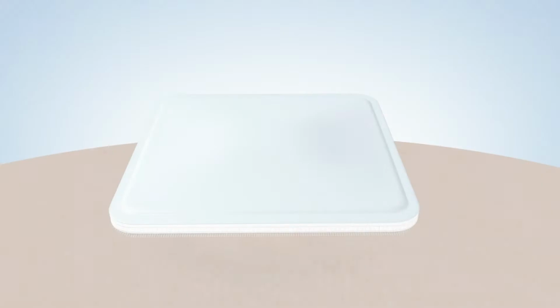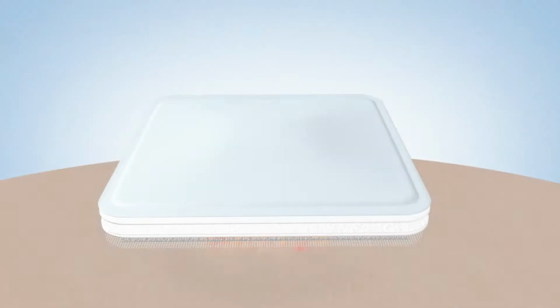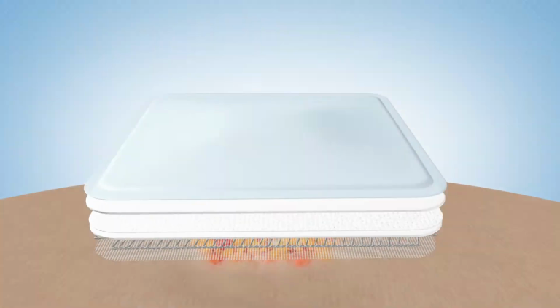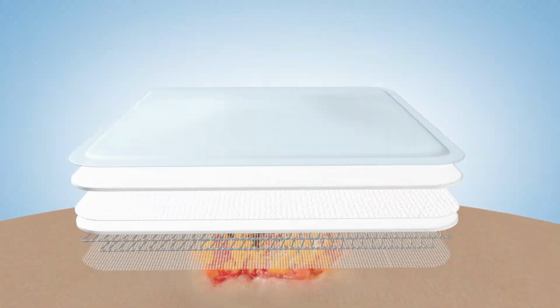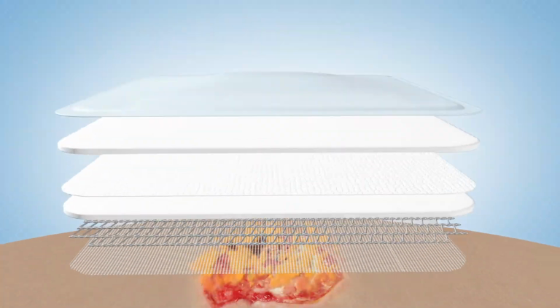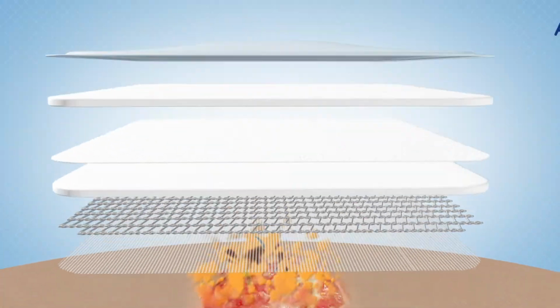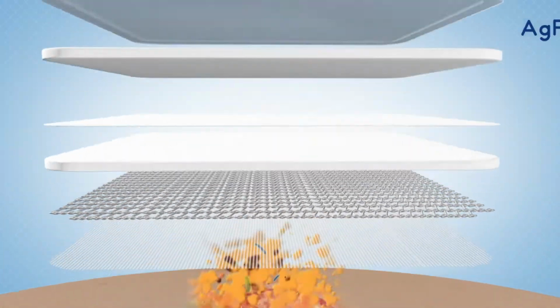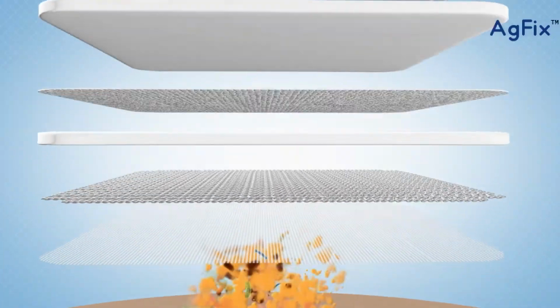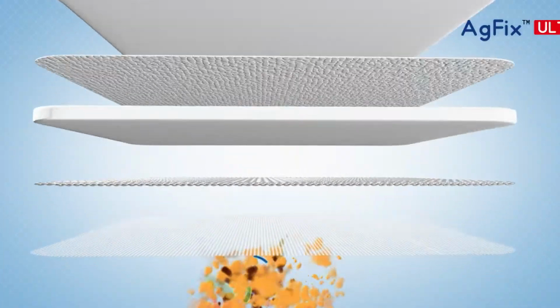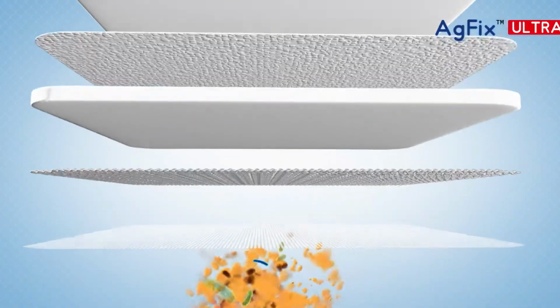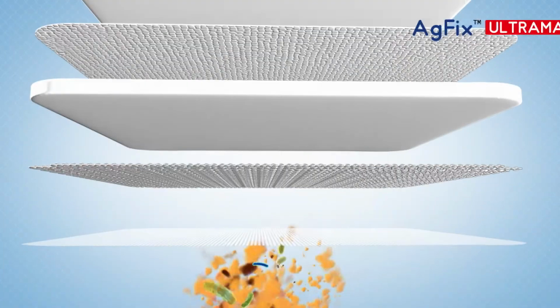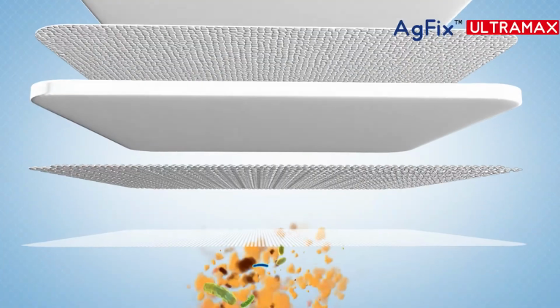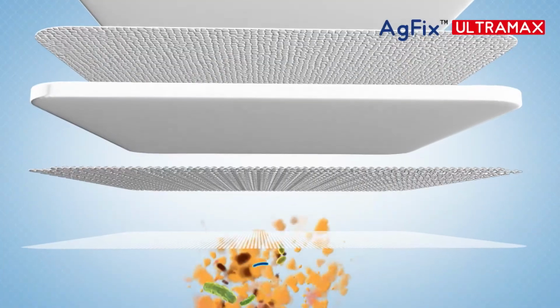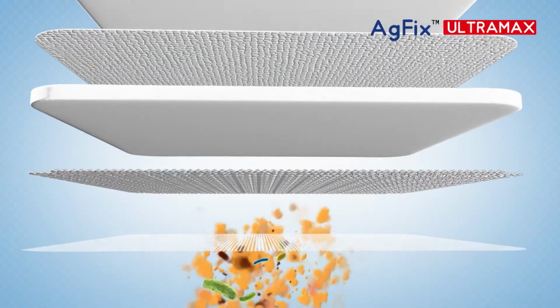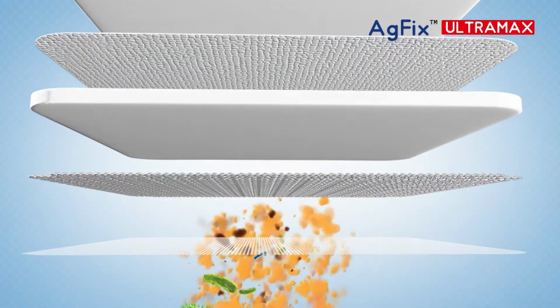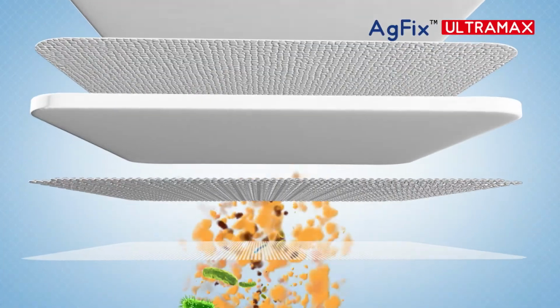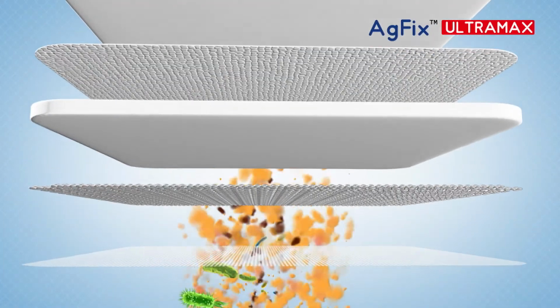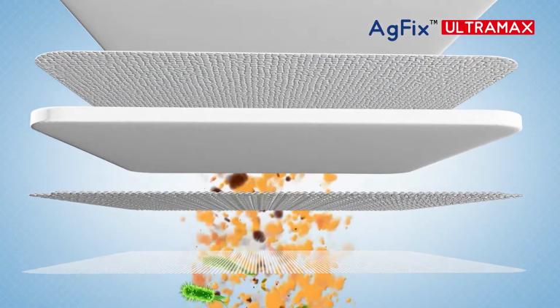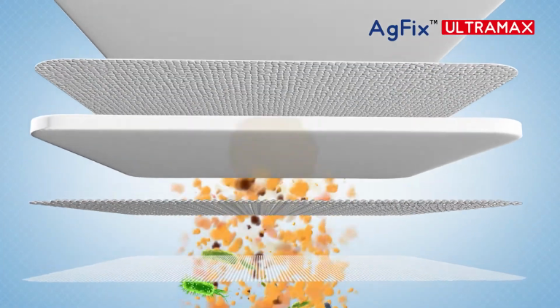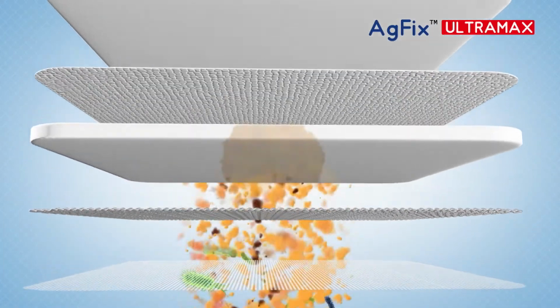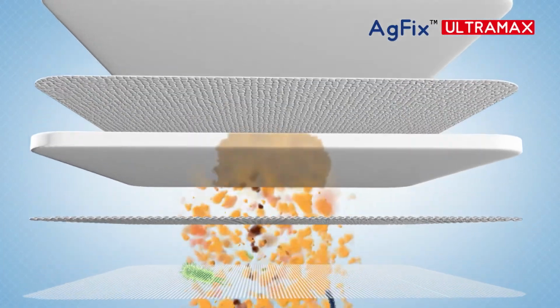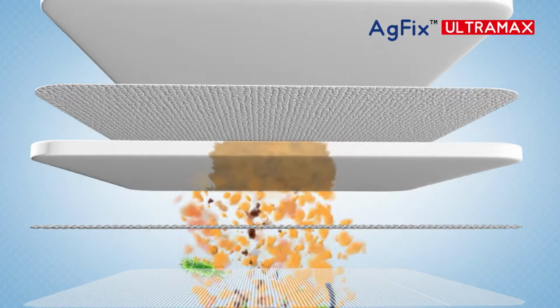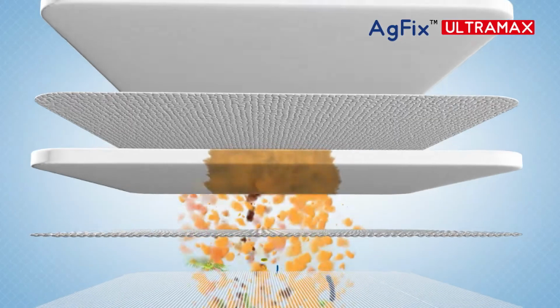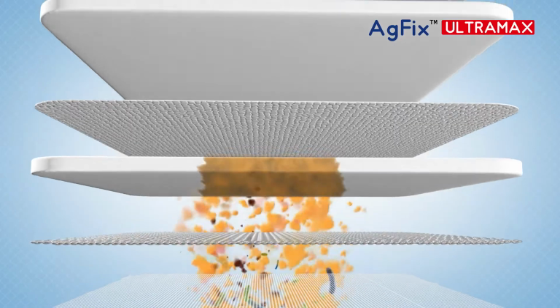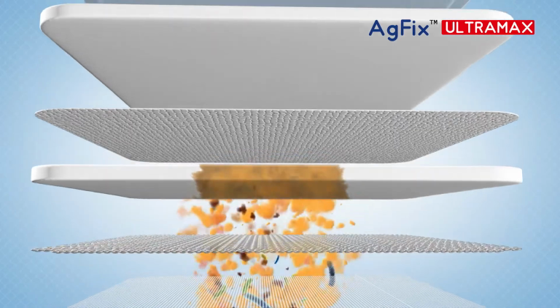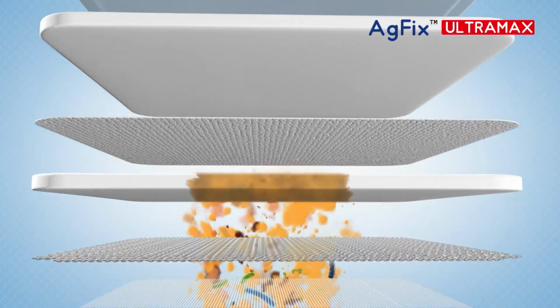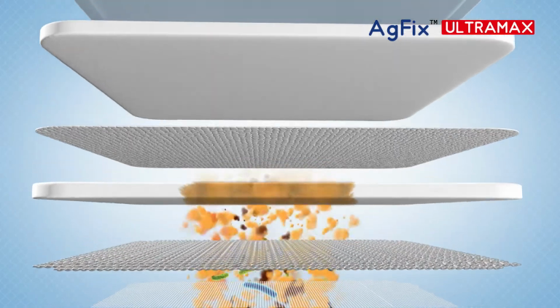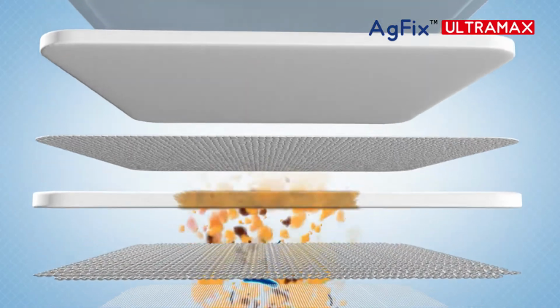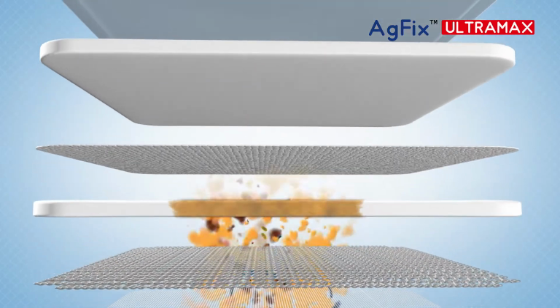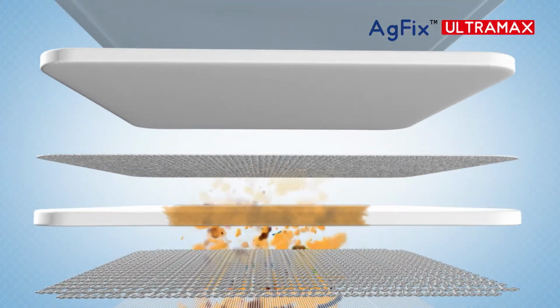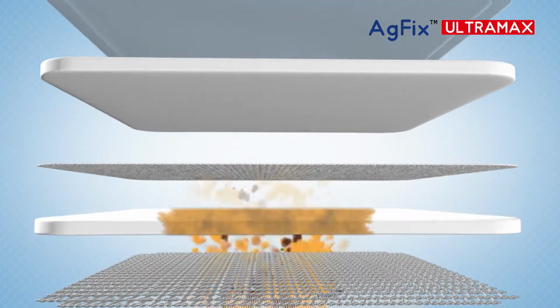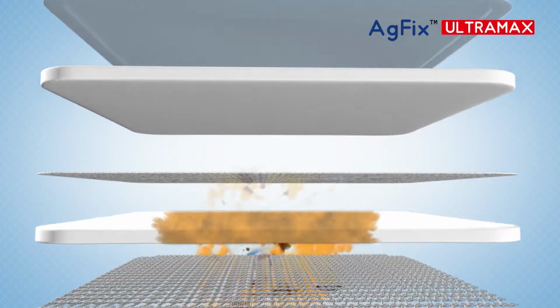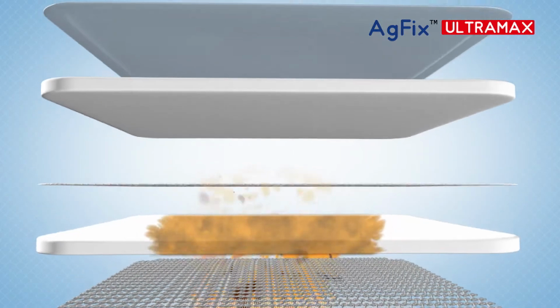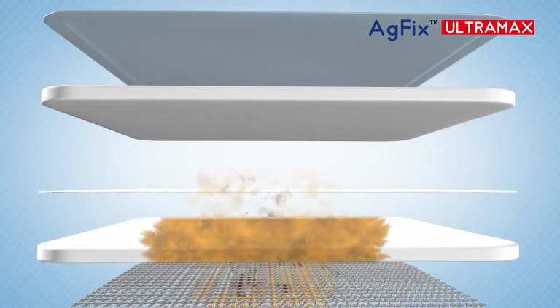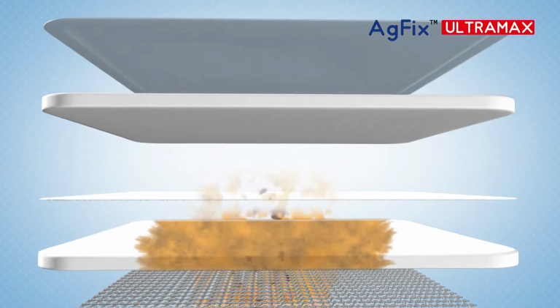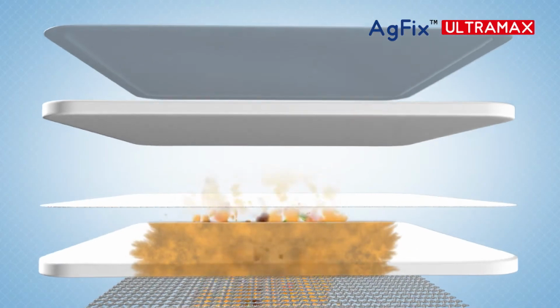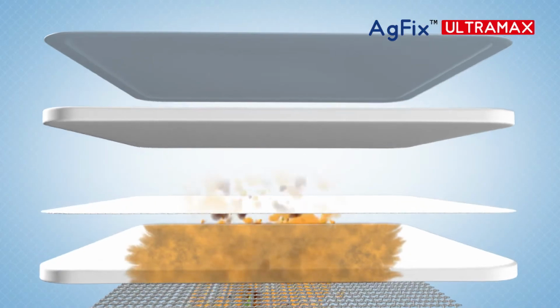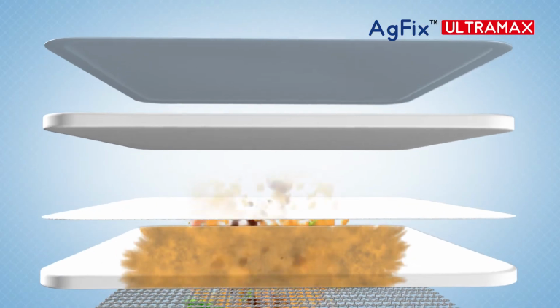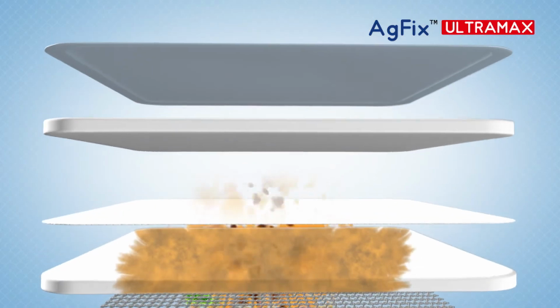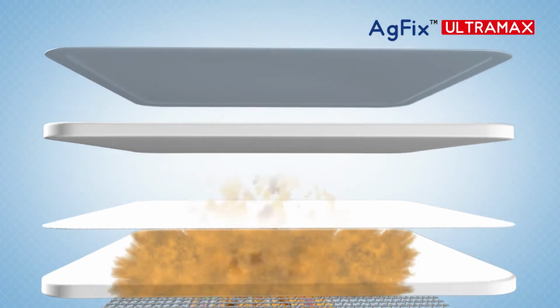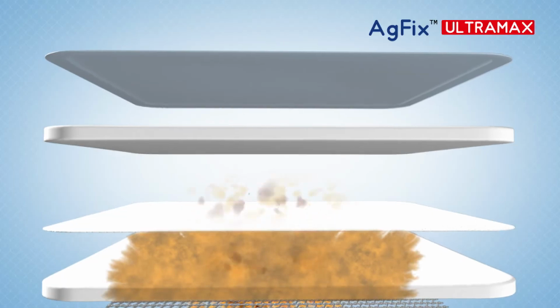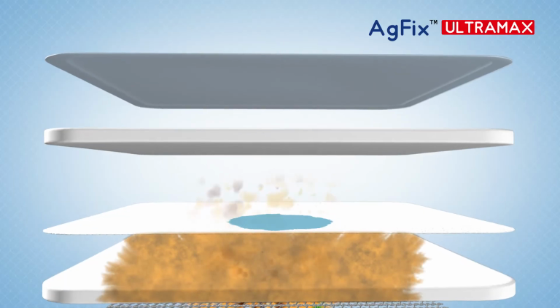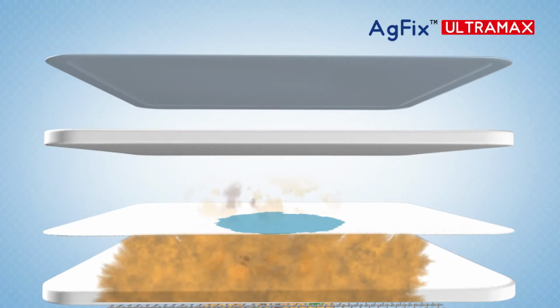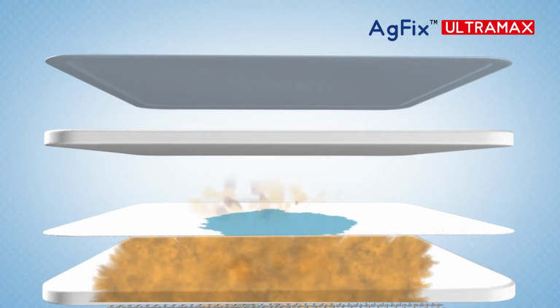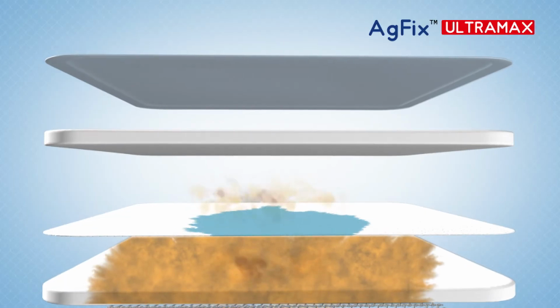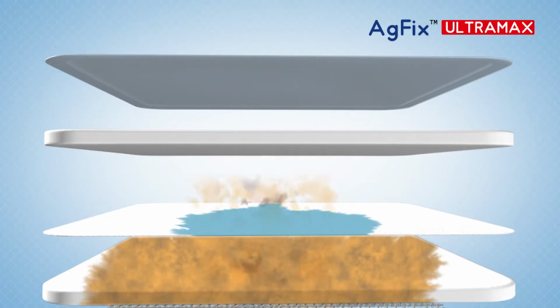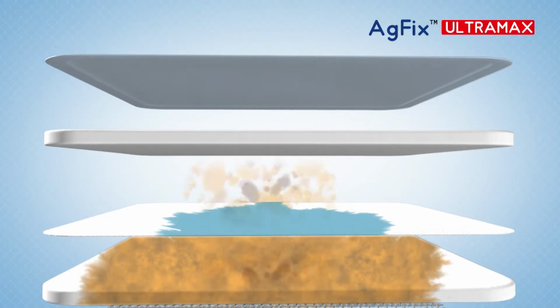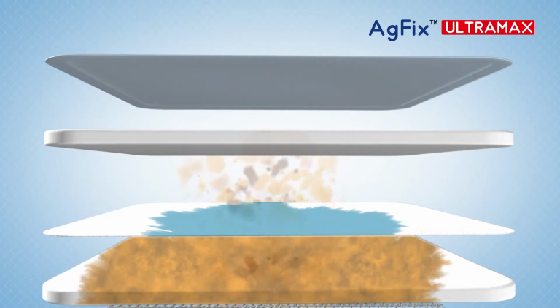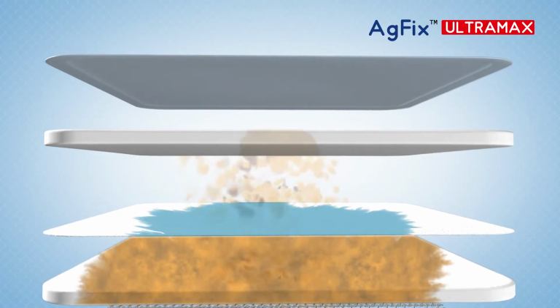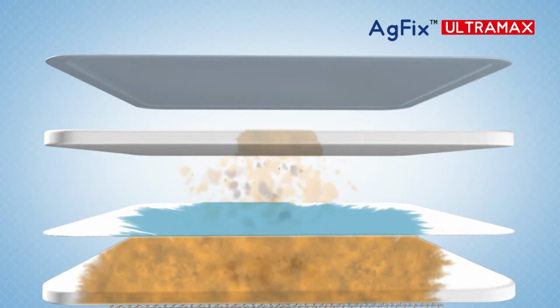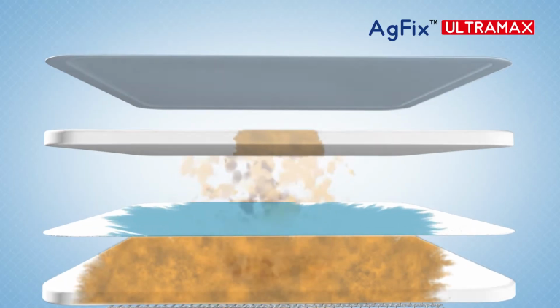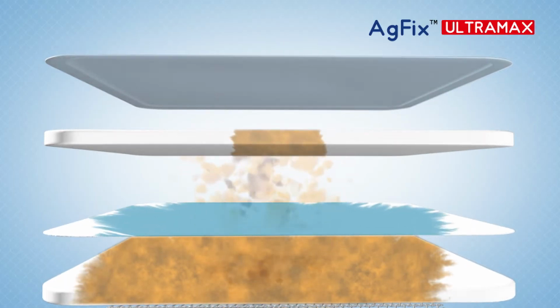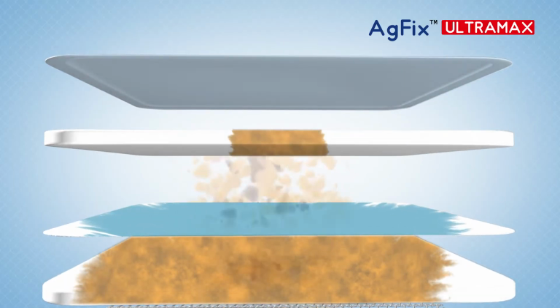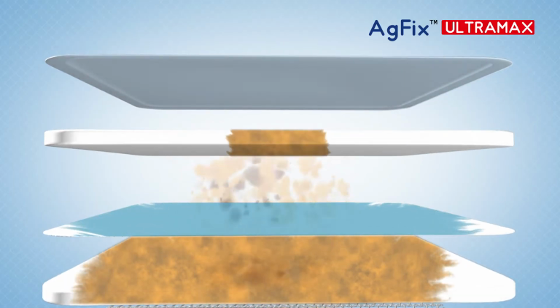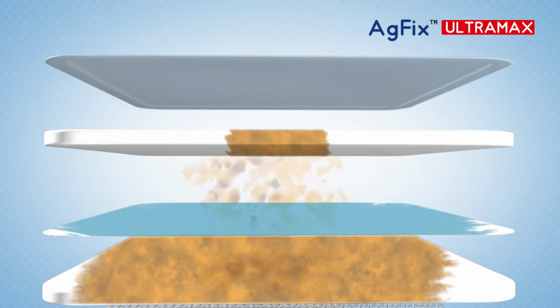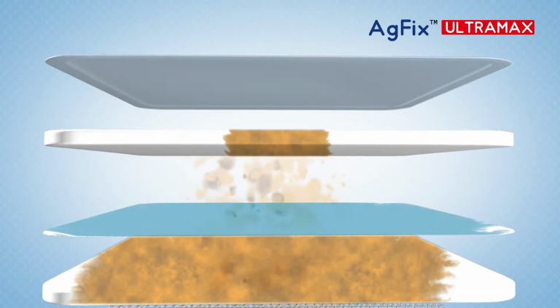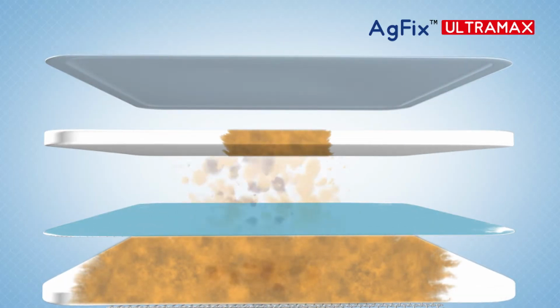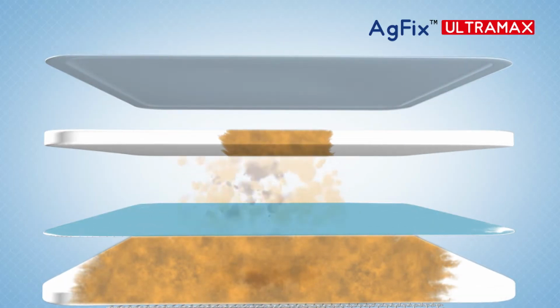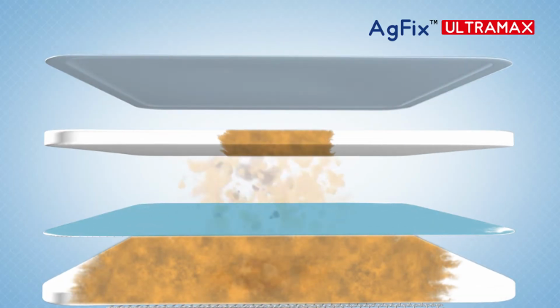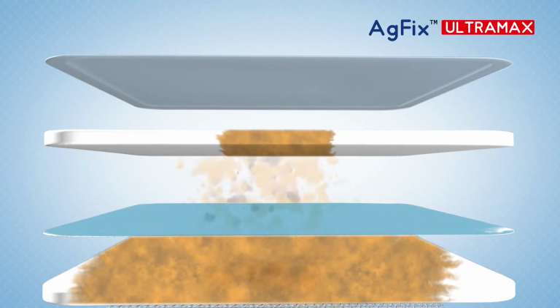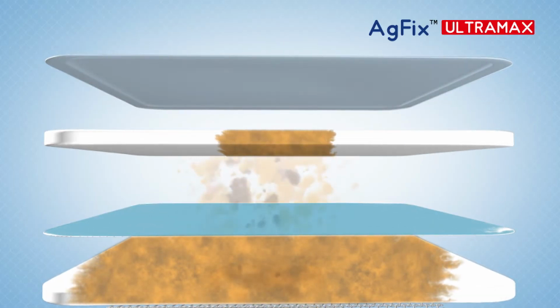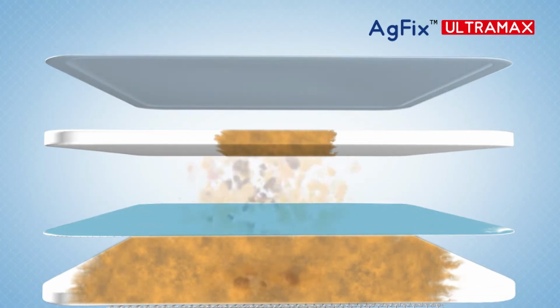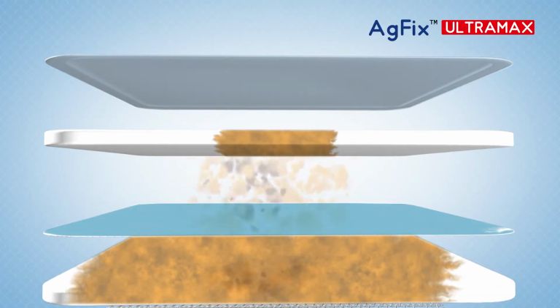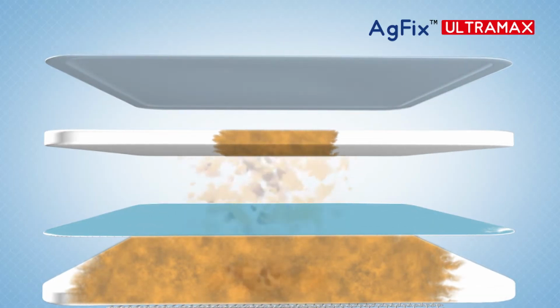The hydrophilic foam pad with a high absorbent gel lock core has excellent fluid wicking ability, which minimizes maceration.